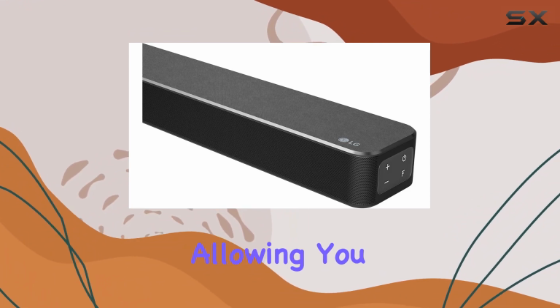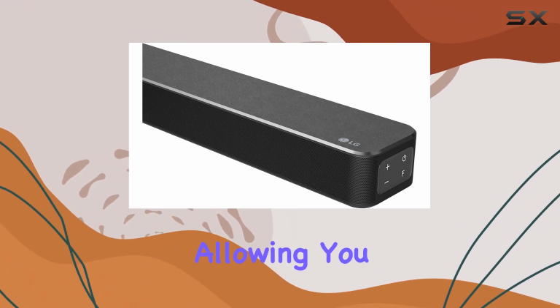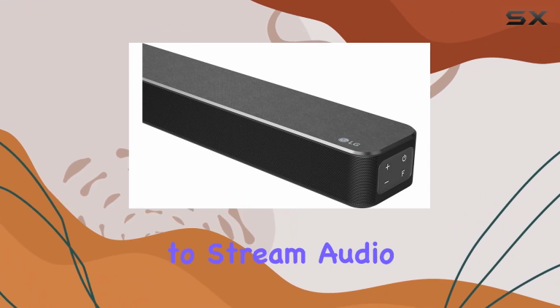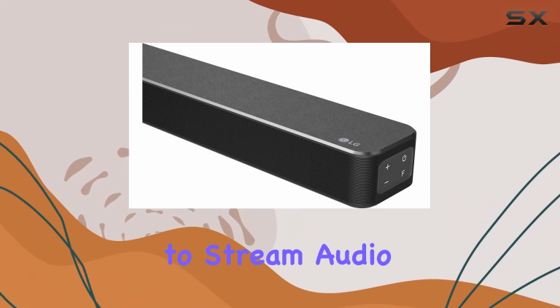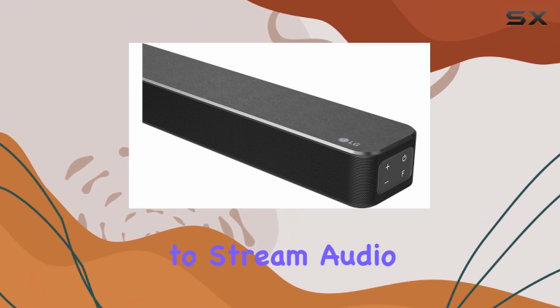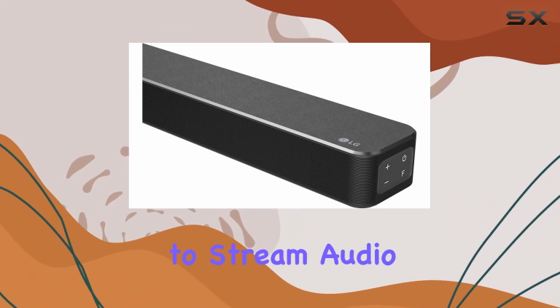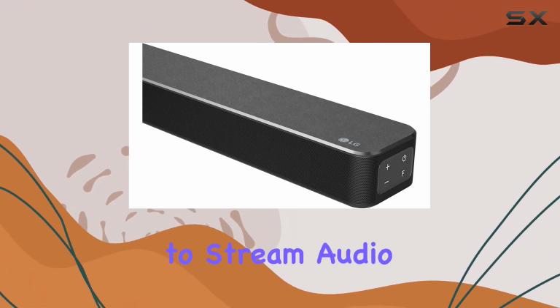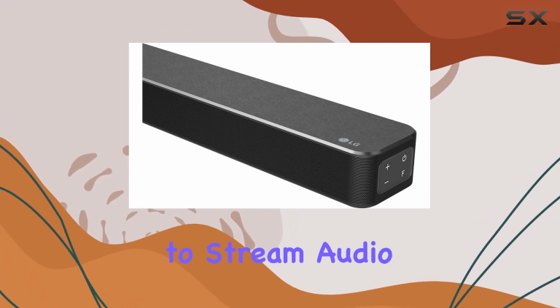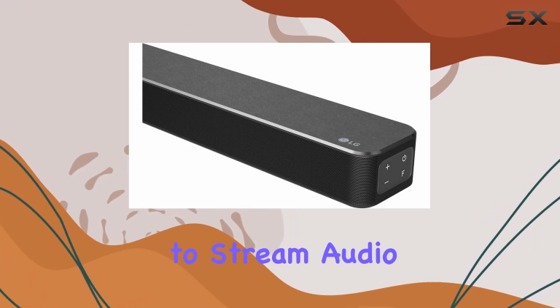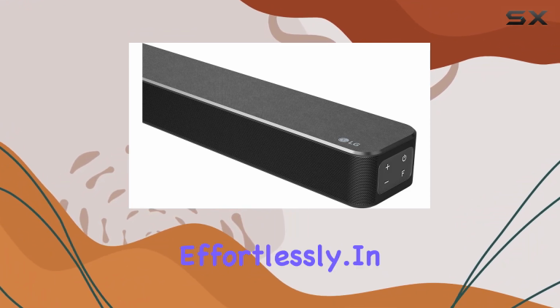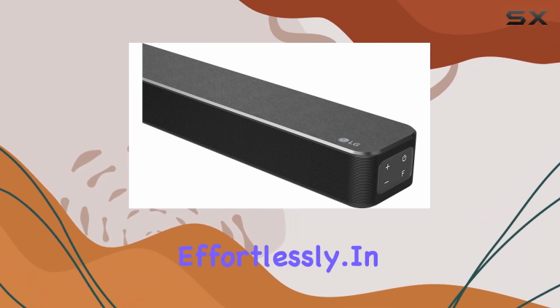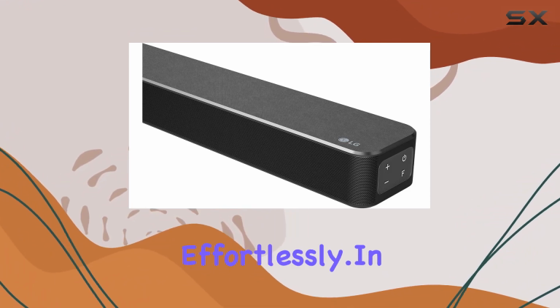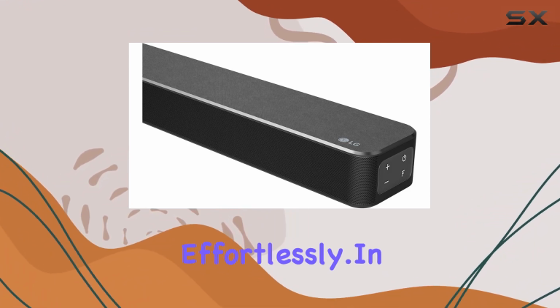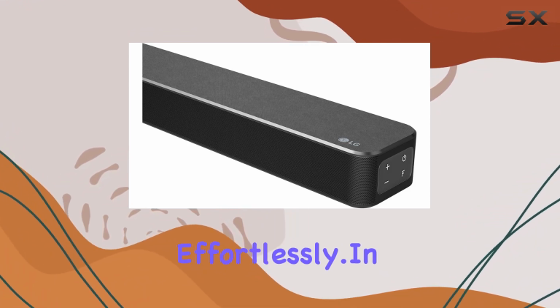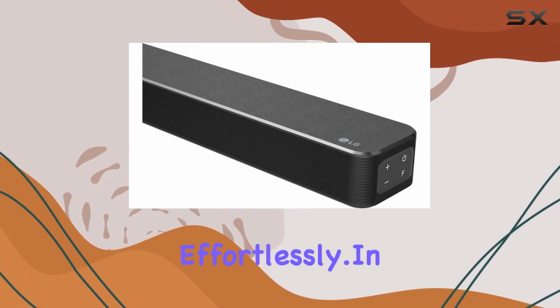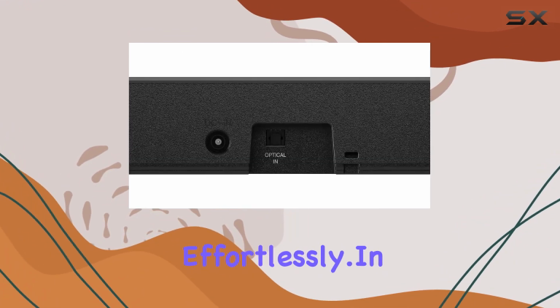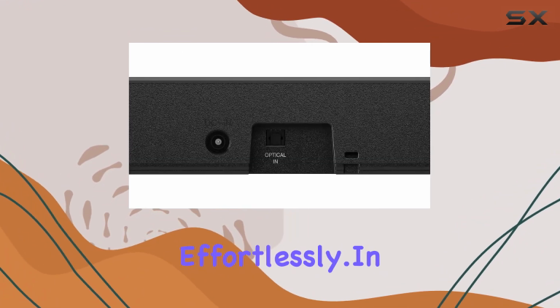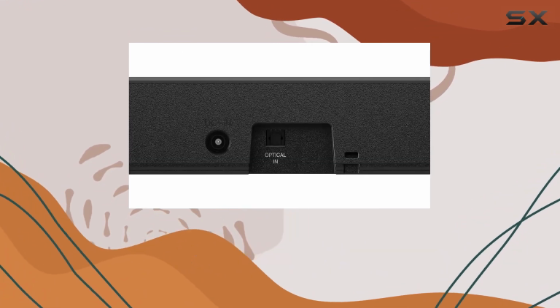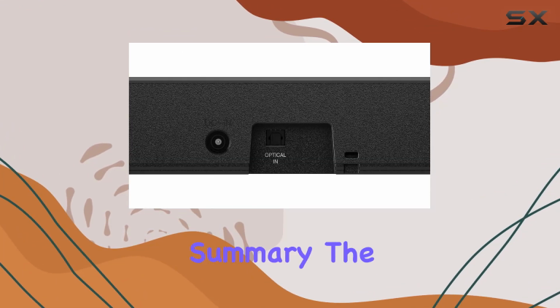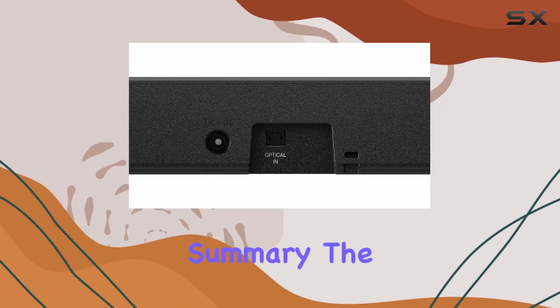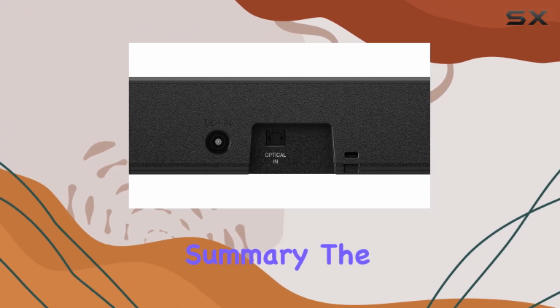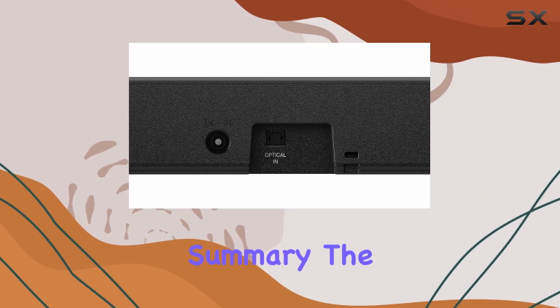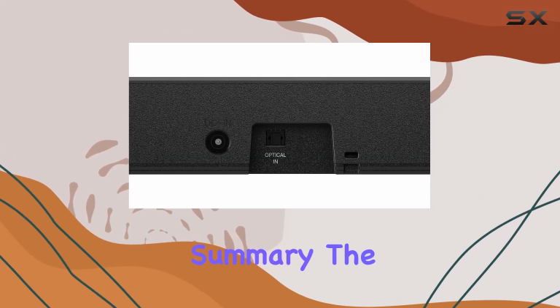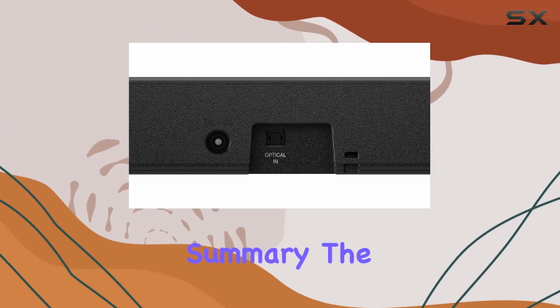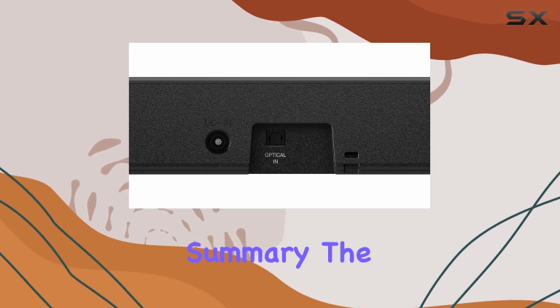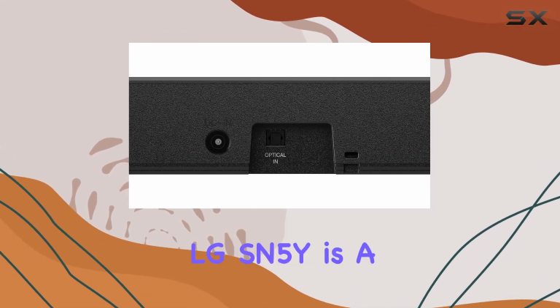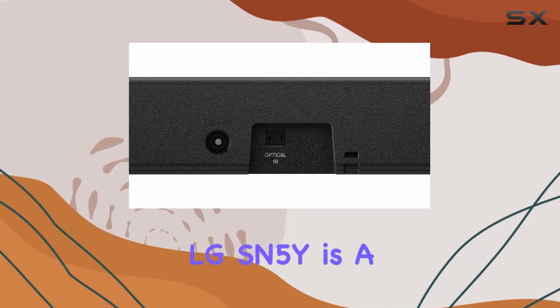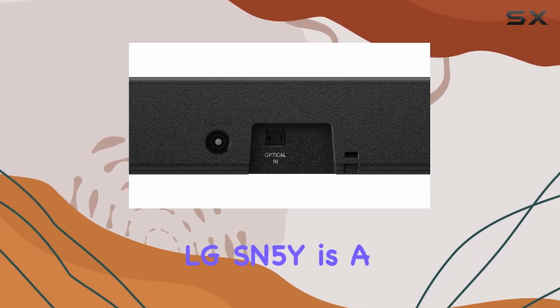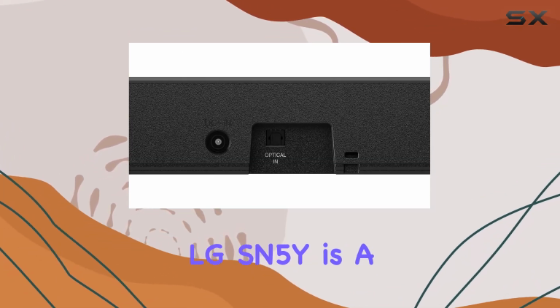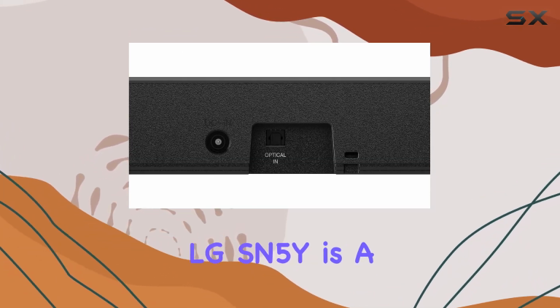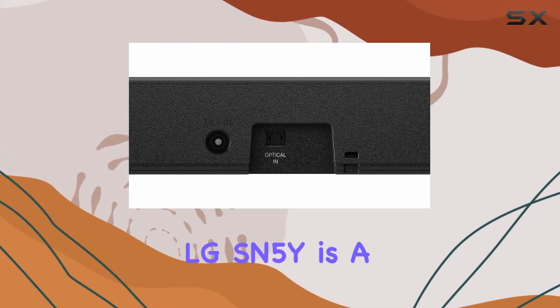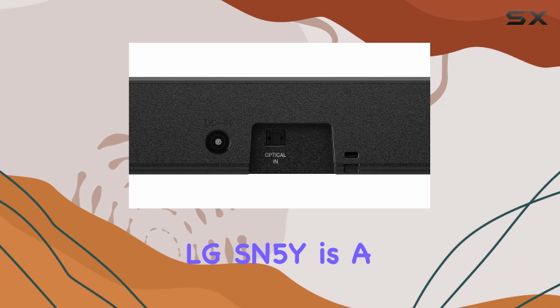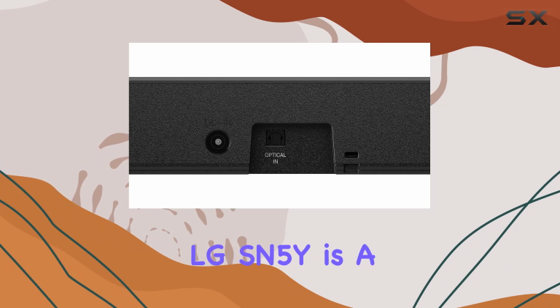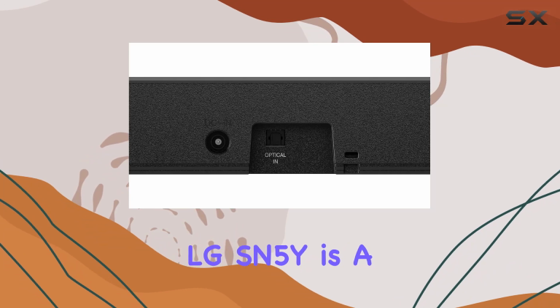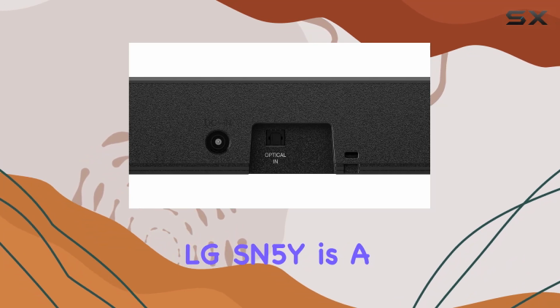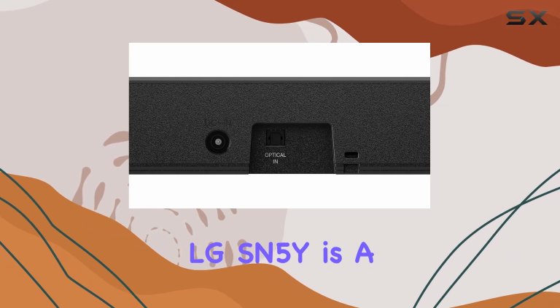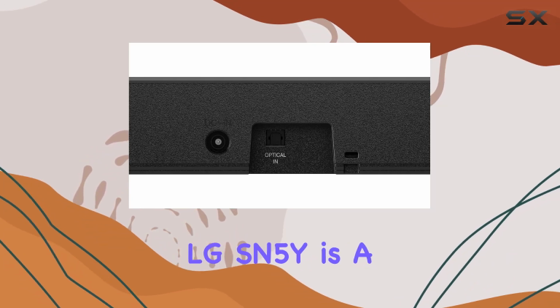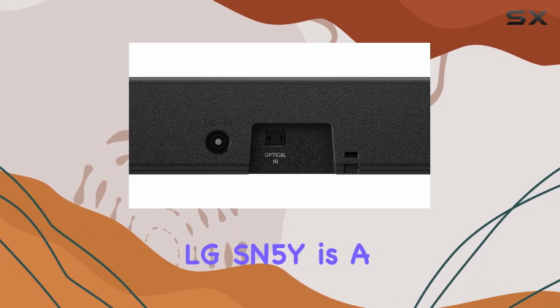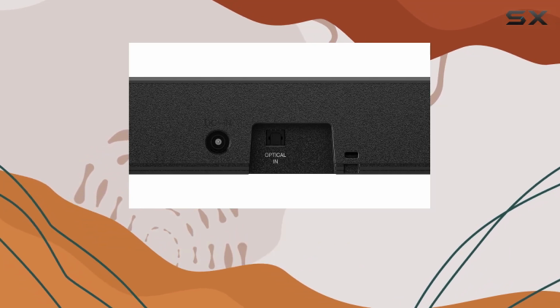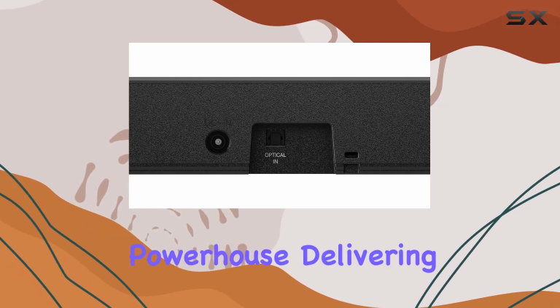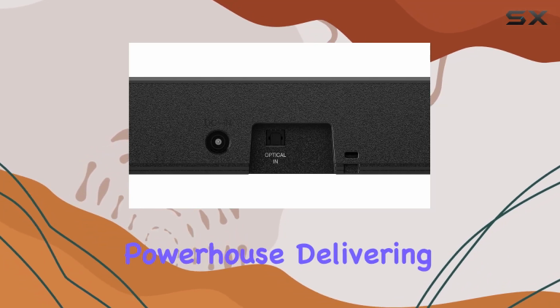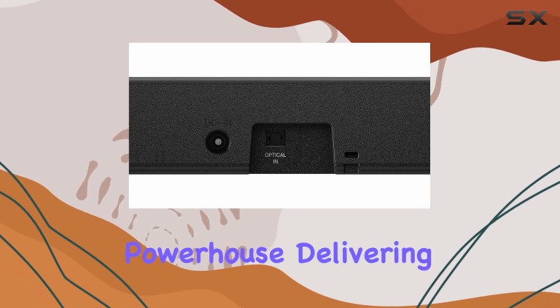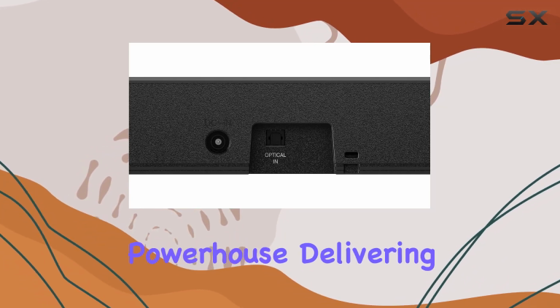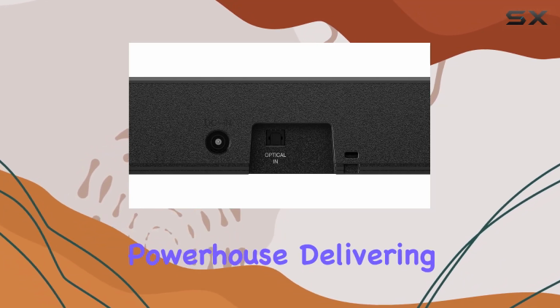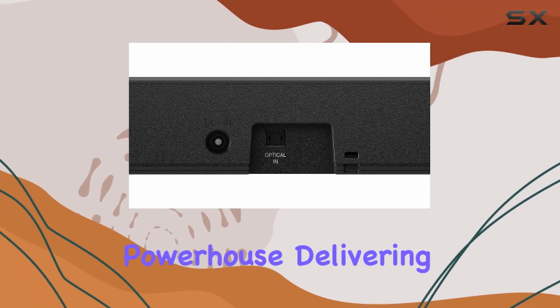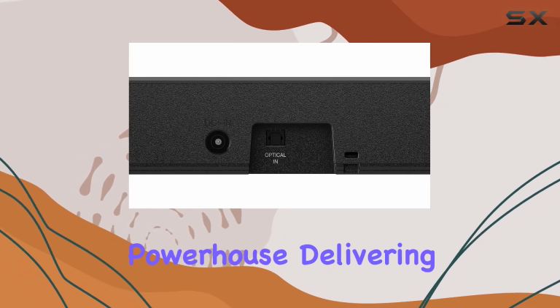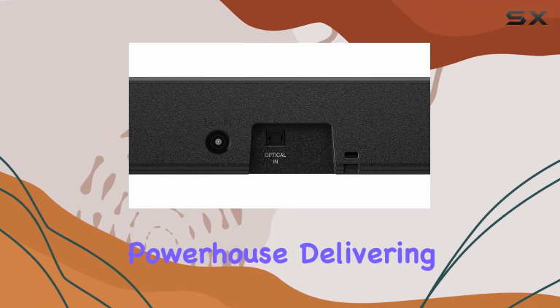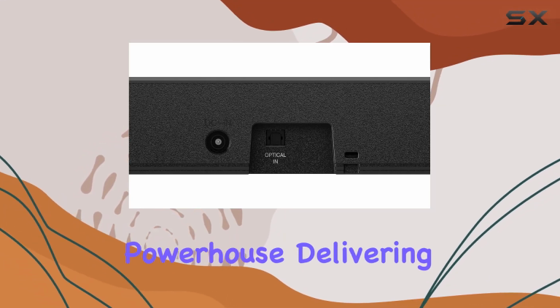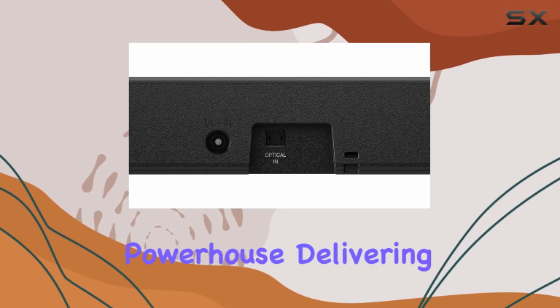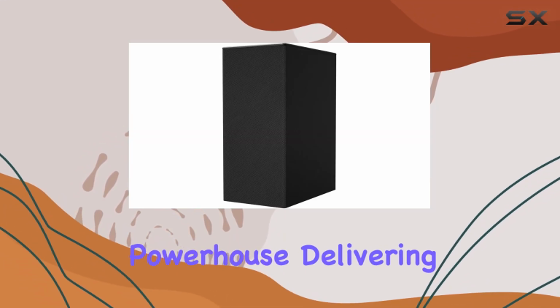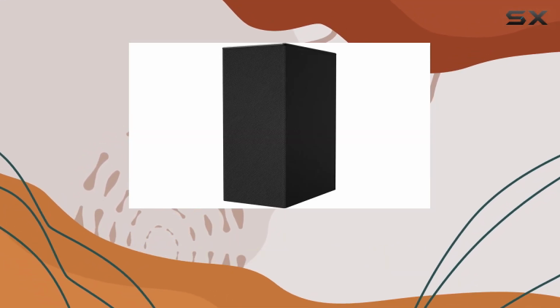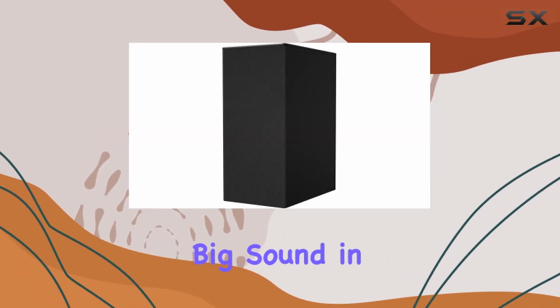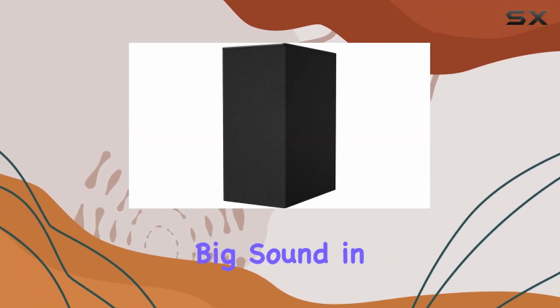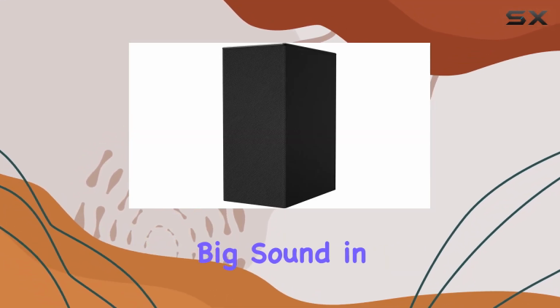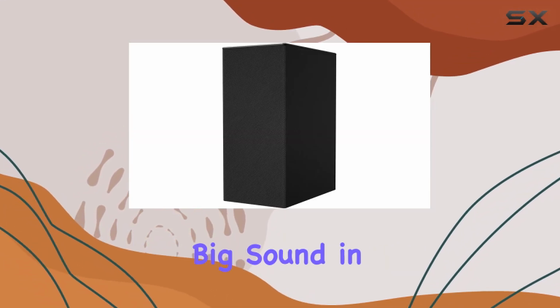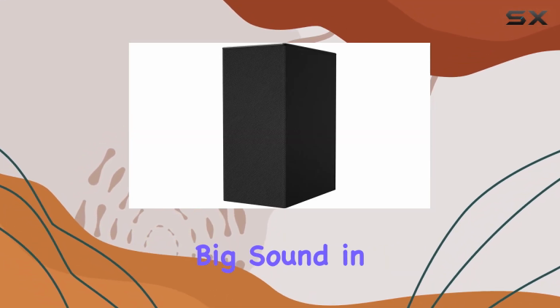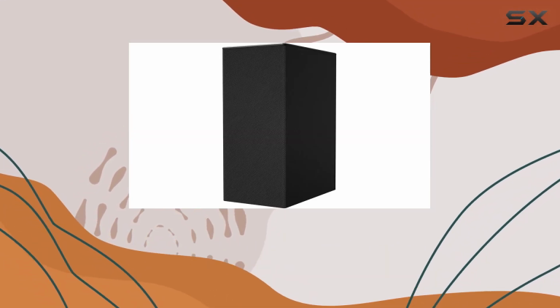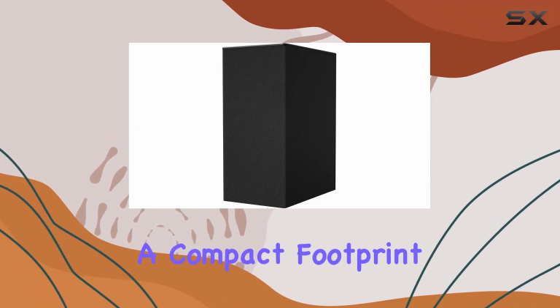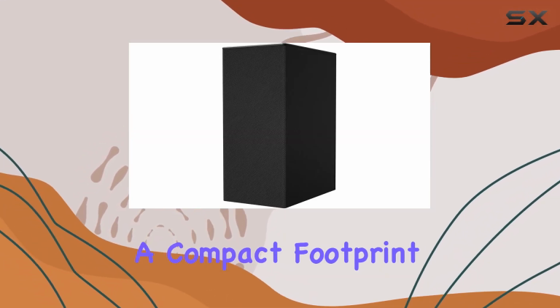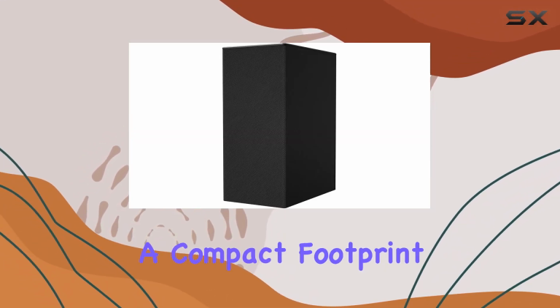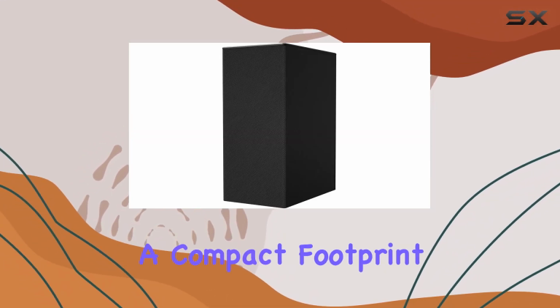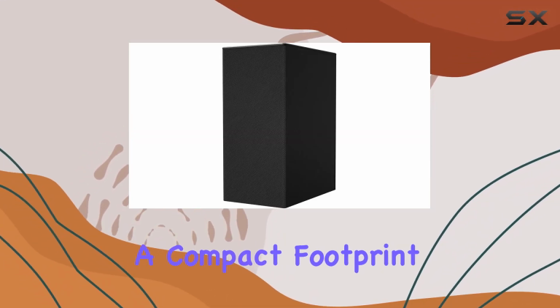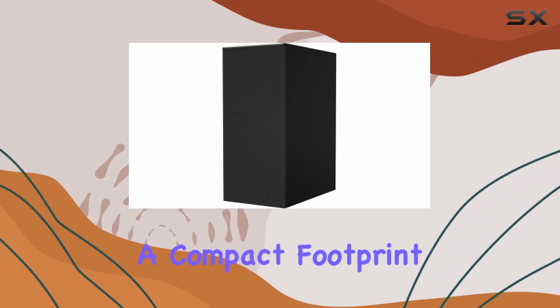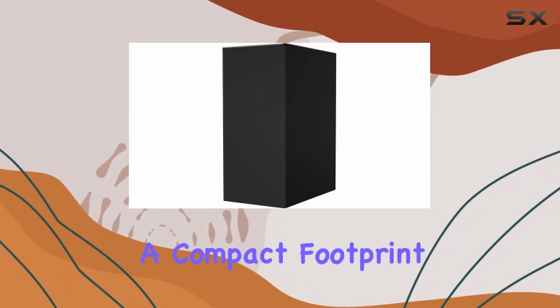Bluetooth 4.2 connectivity provides a reliable wireless link to your devices, allowing you to stream audio effortlessly. In summary, the LG SN5Y is a powerhouse delivering big sound in a compact footprint.